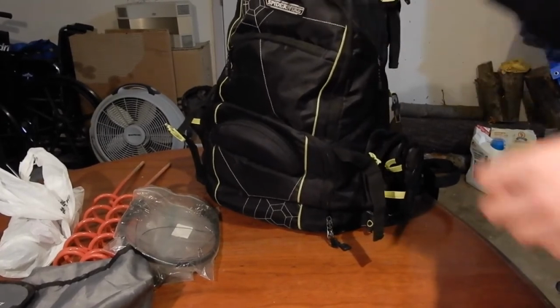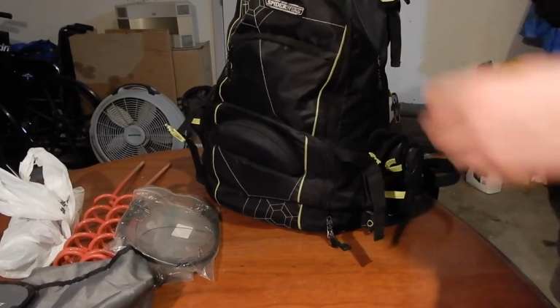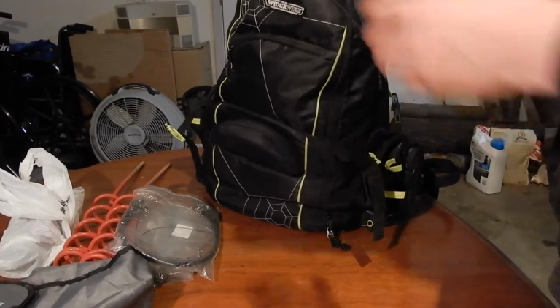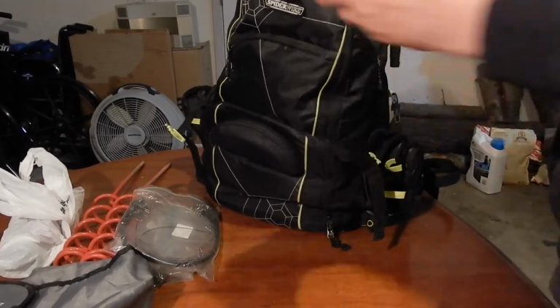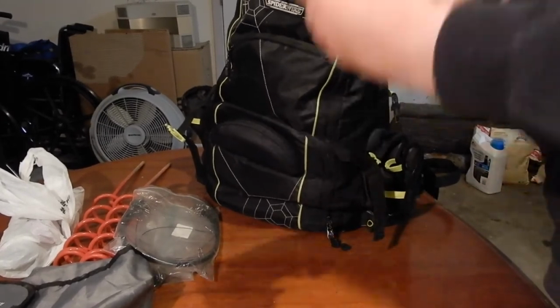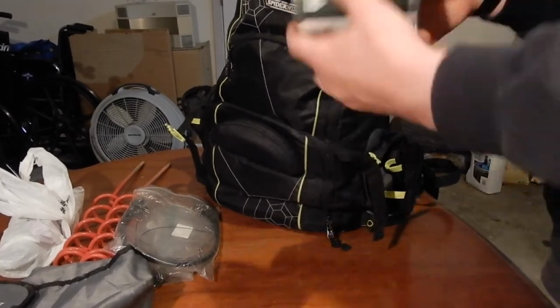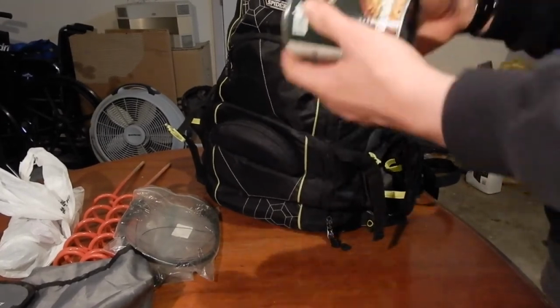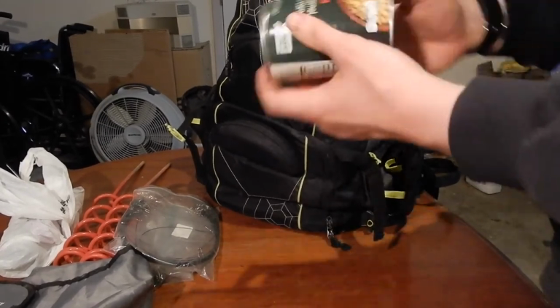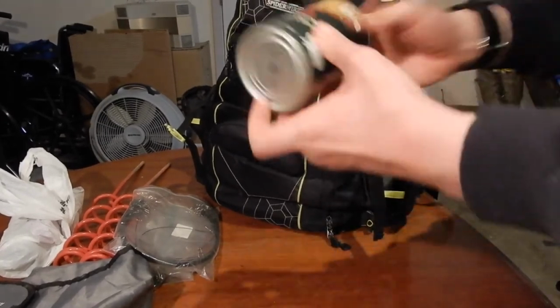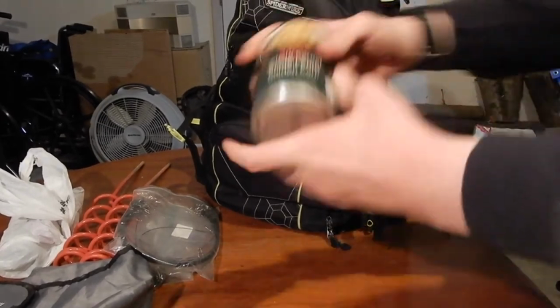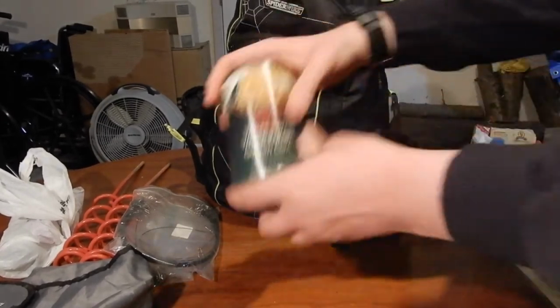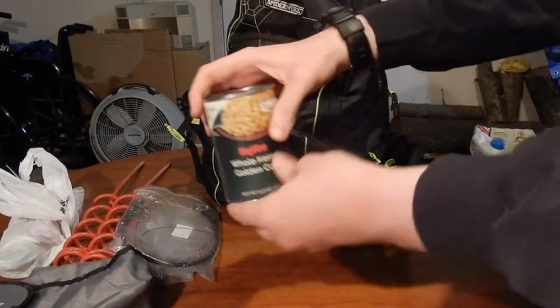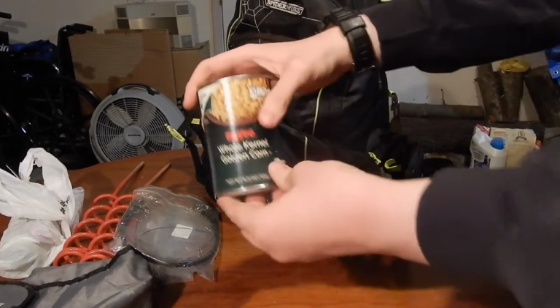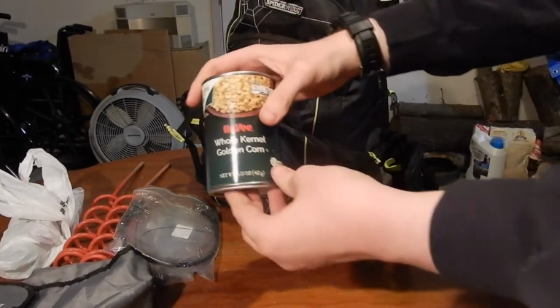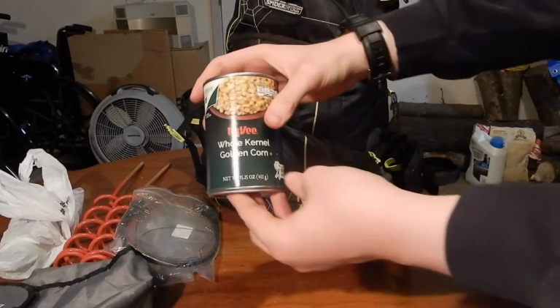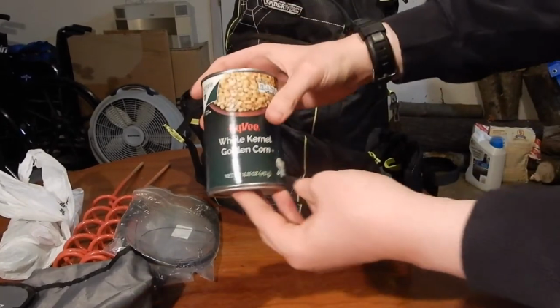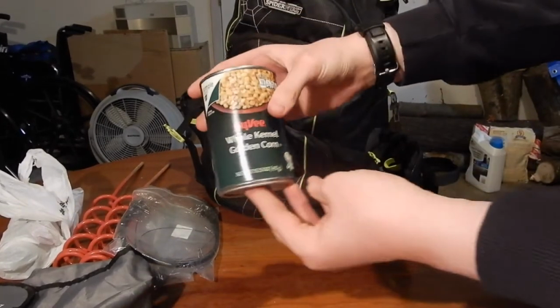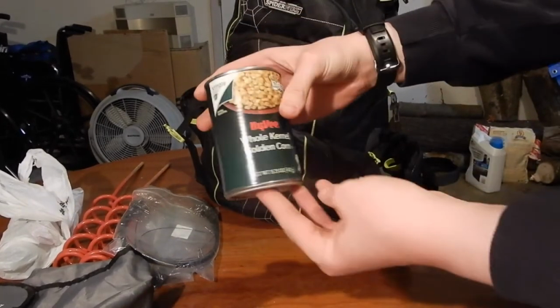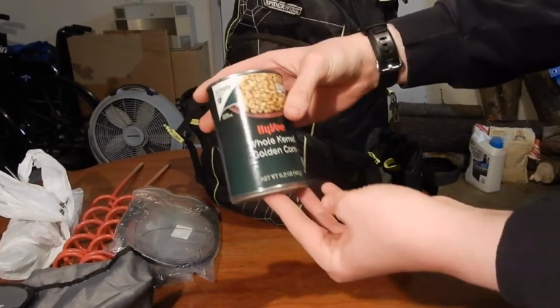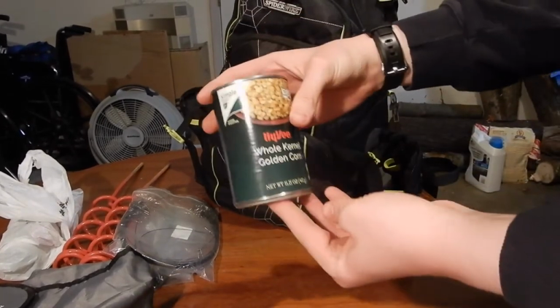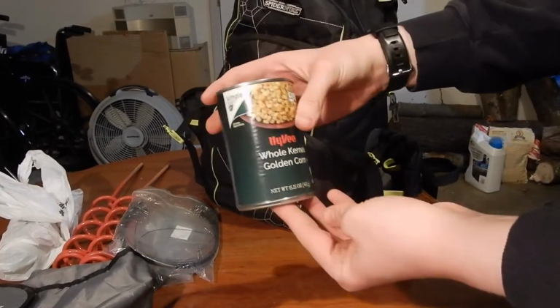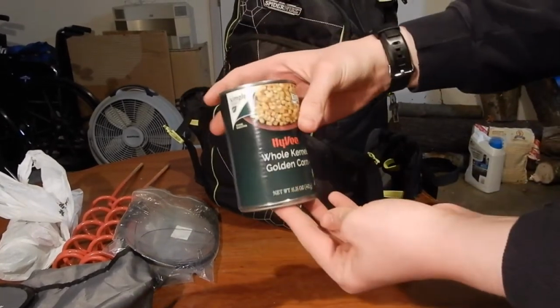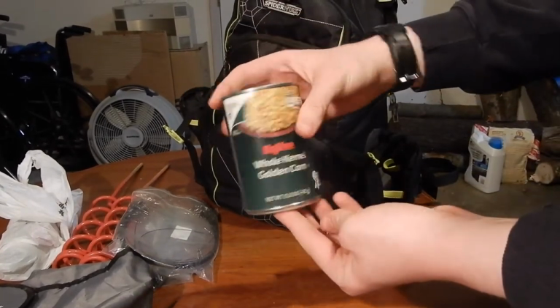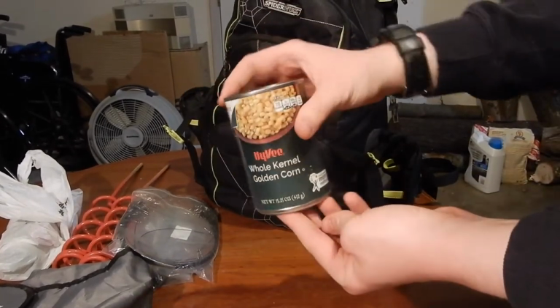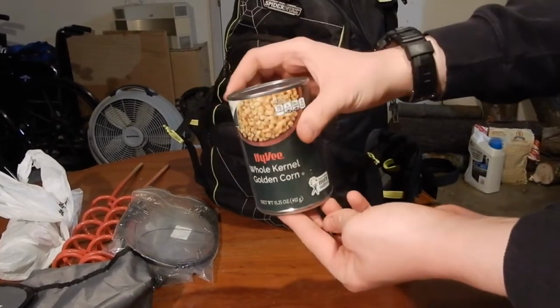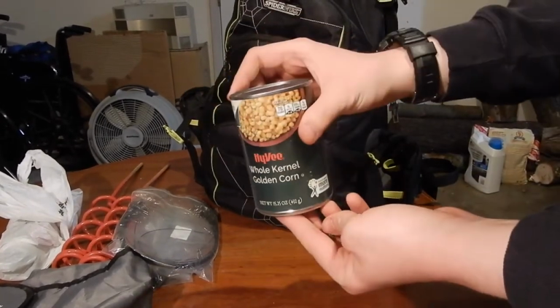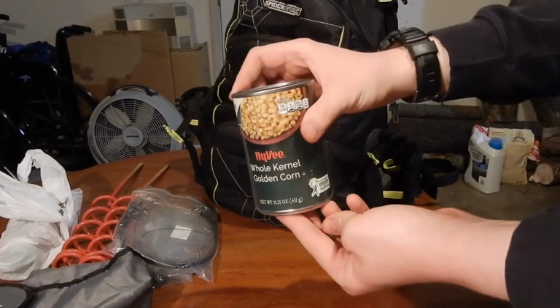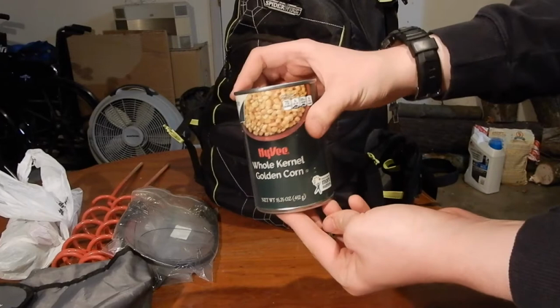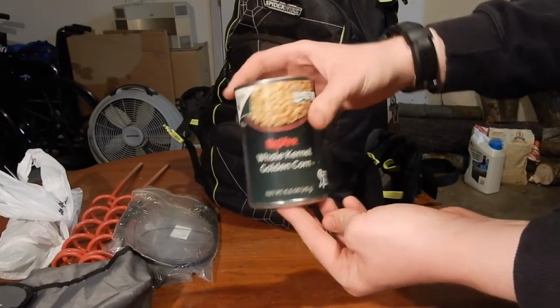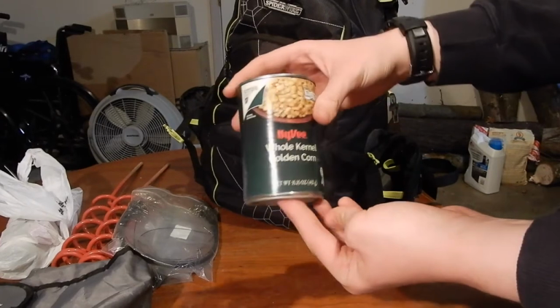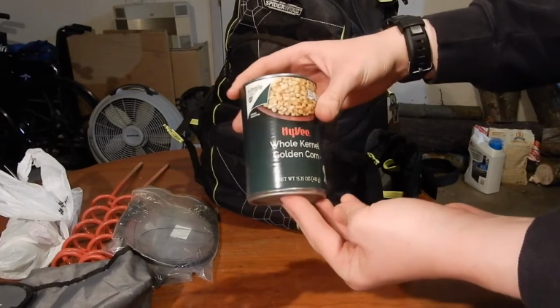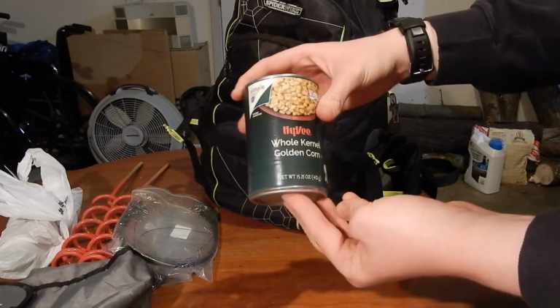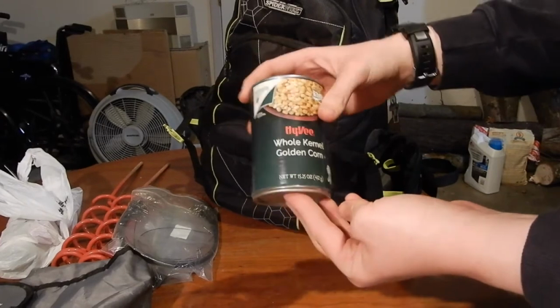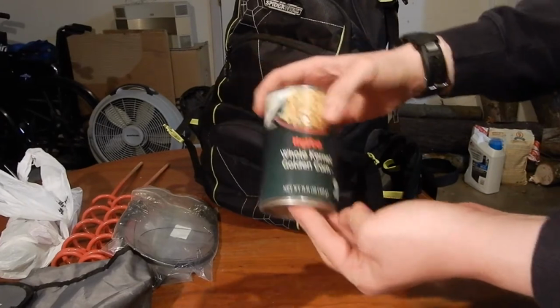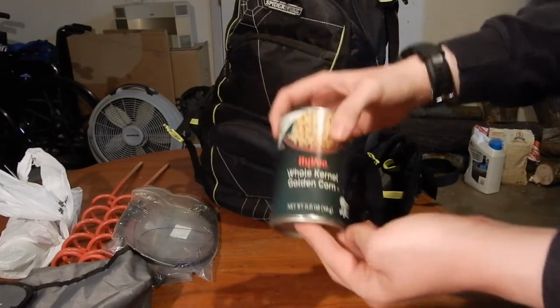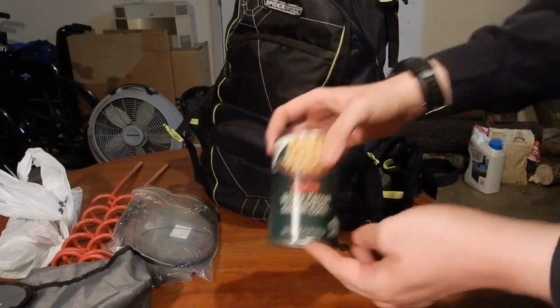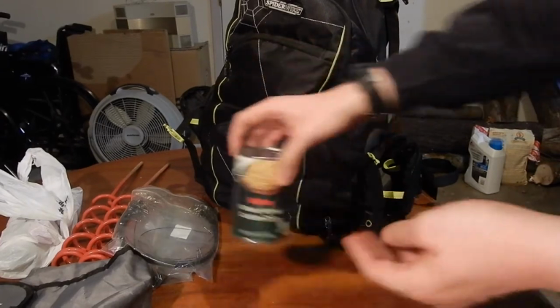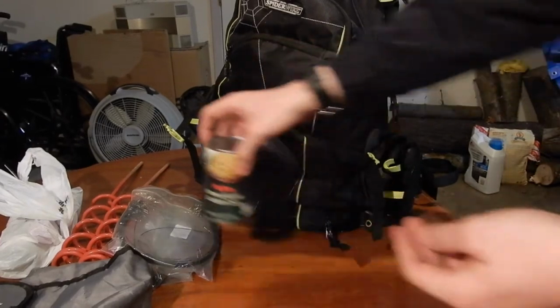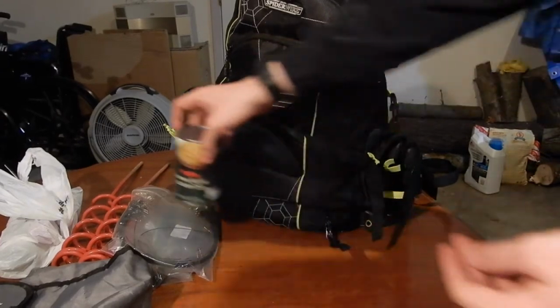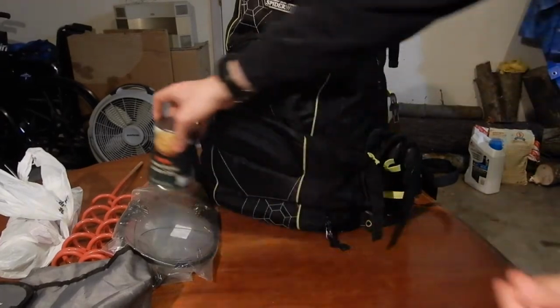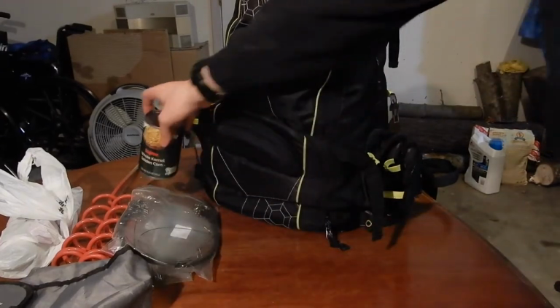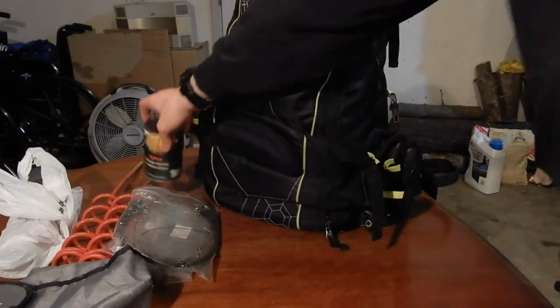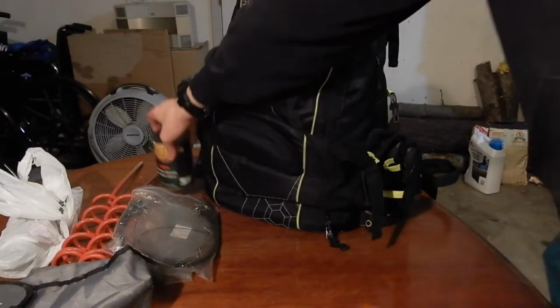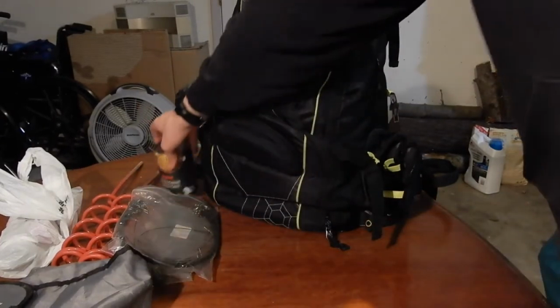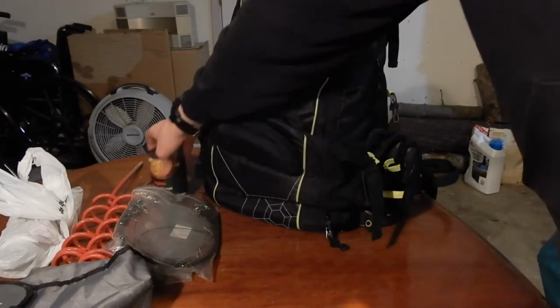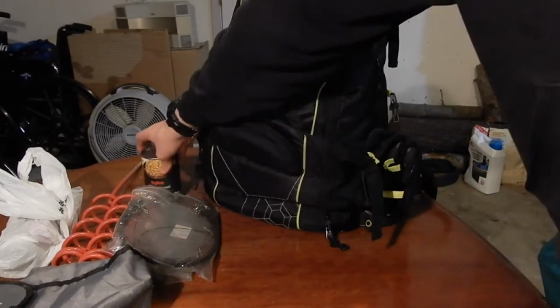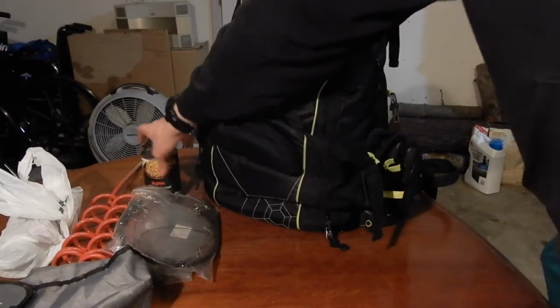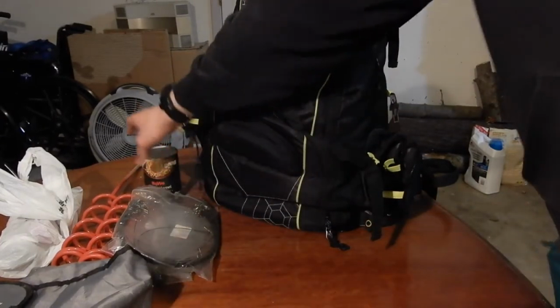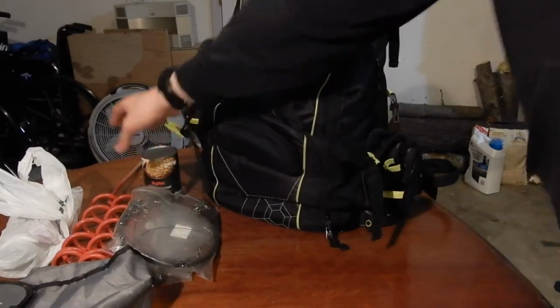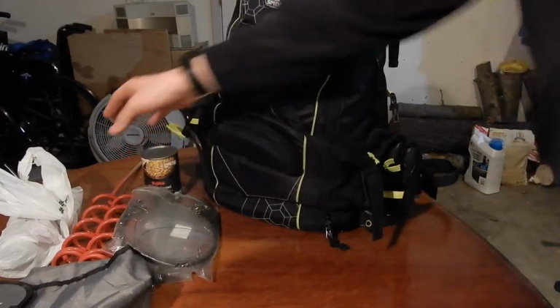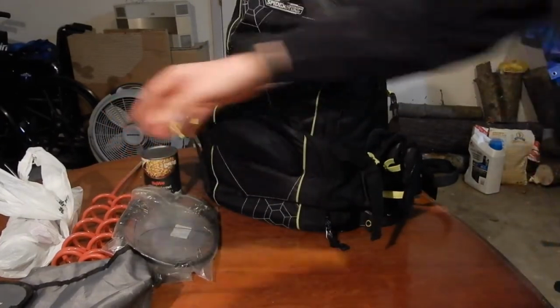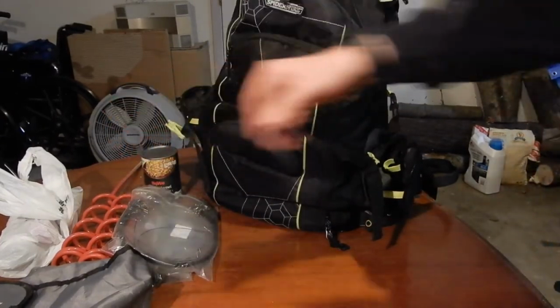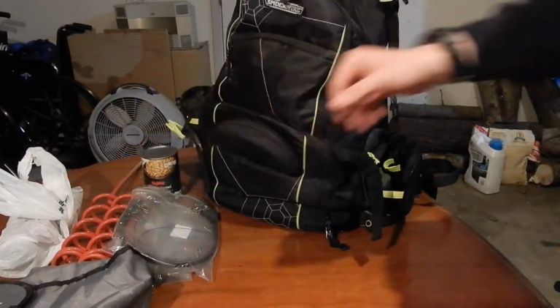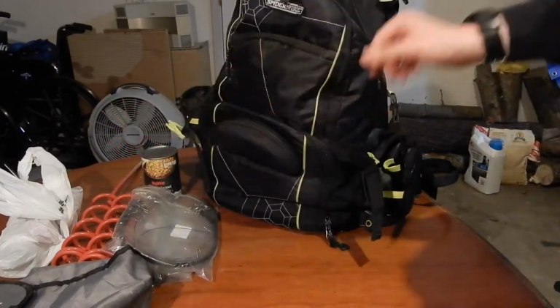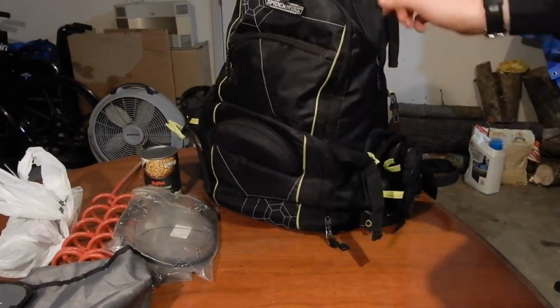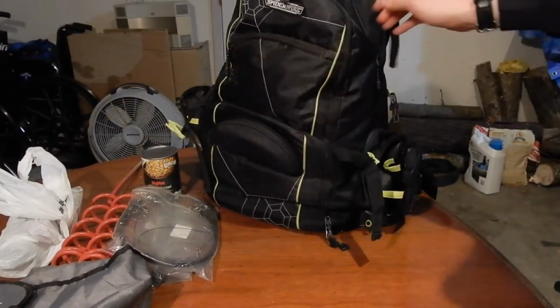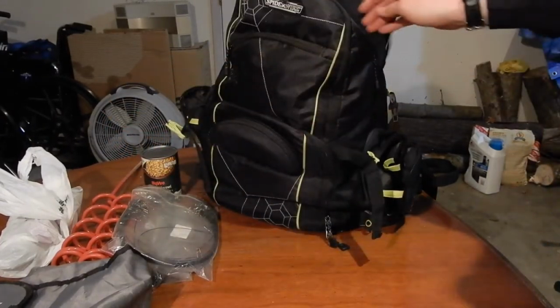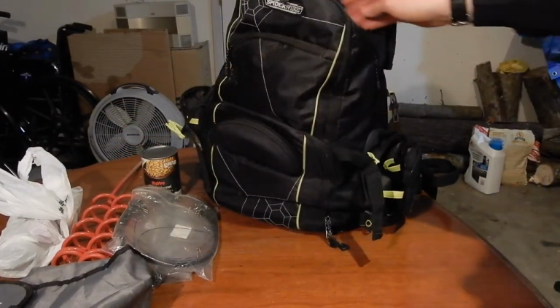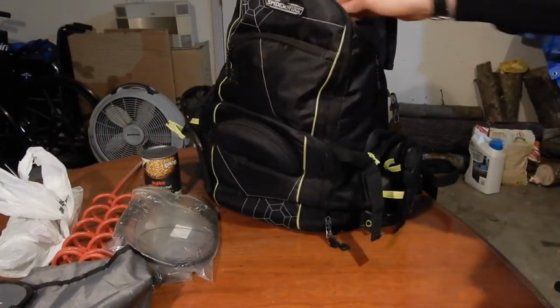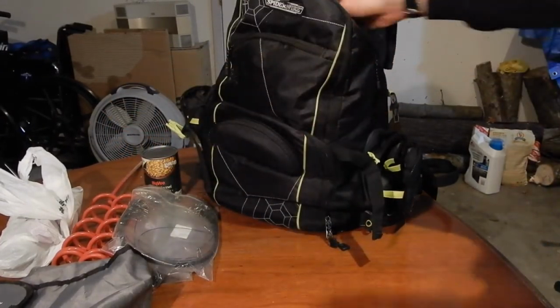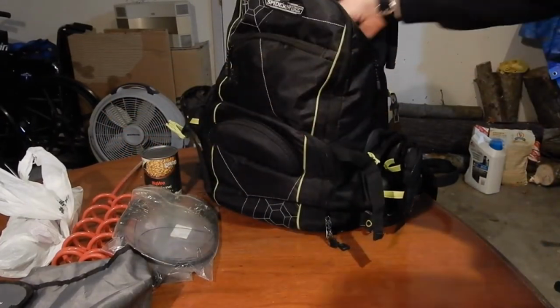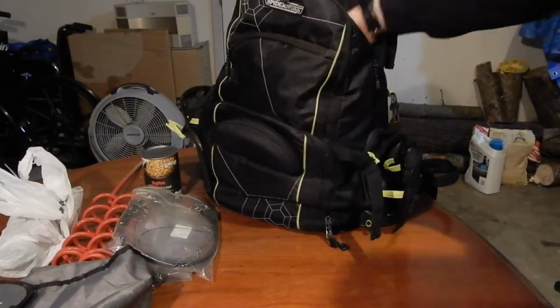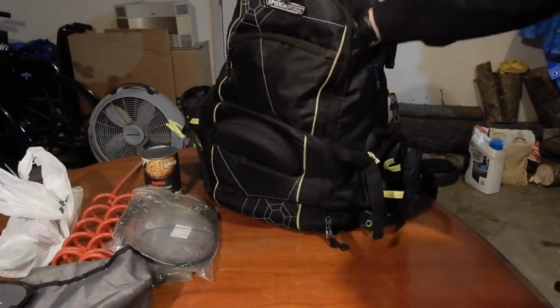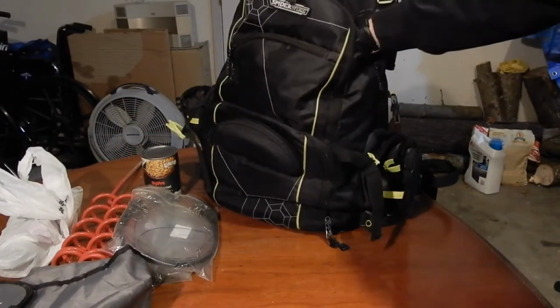Next I have a can of corn — some sweet corn if you need to catch some bait. It works really good for catching carp.